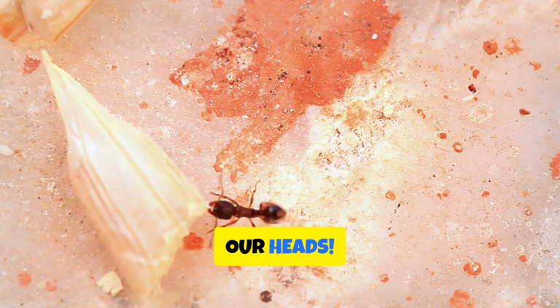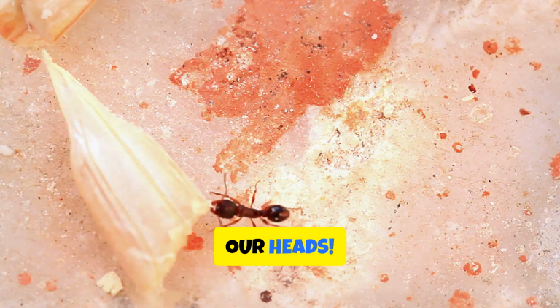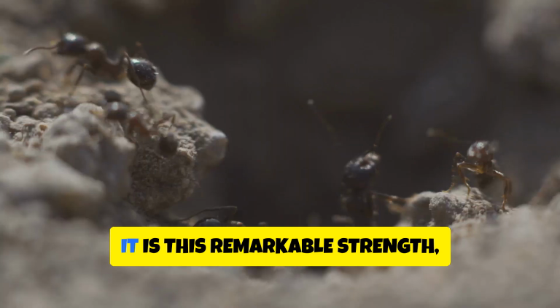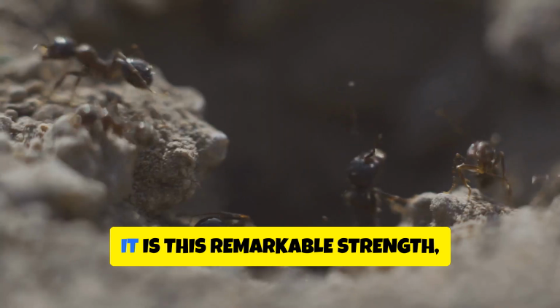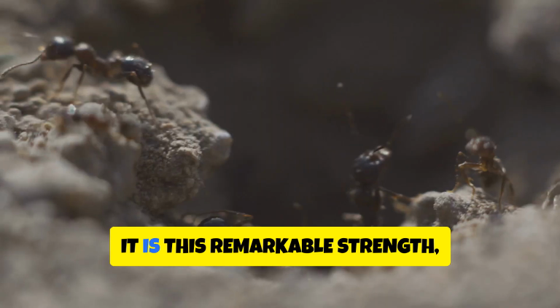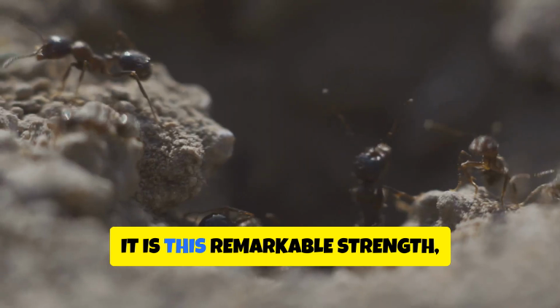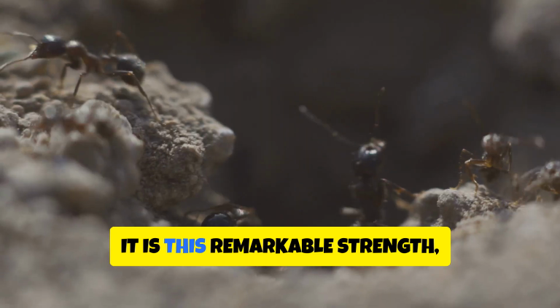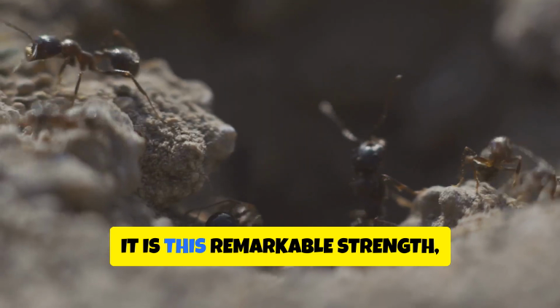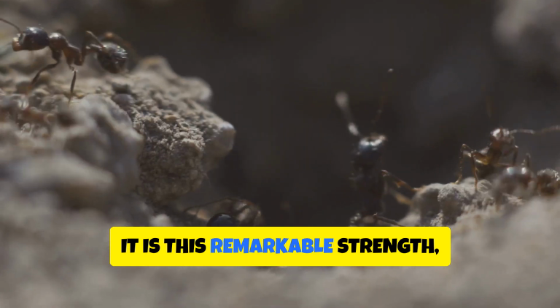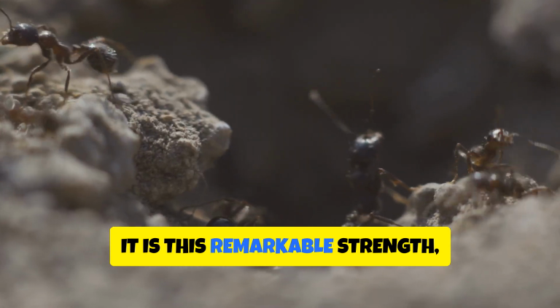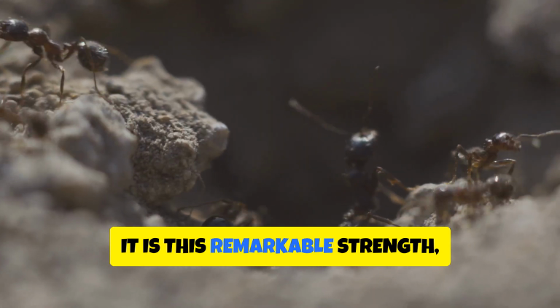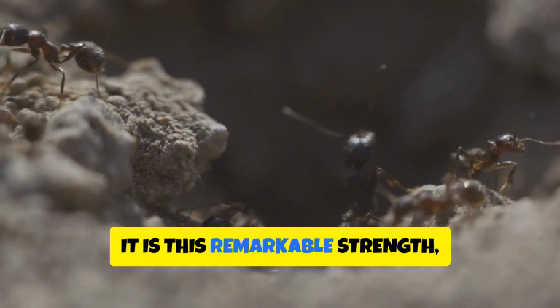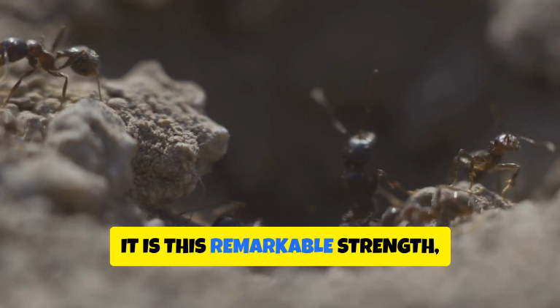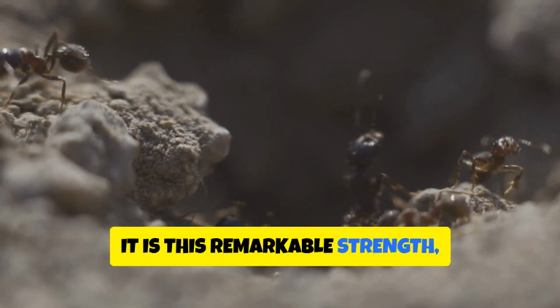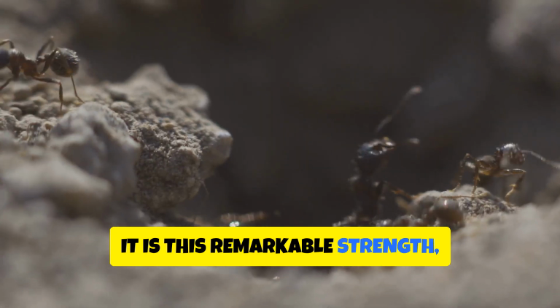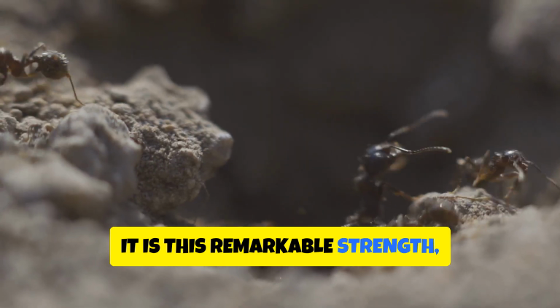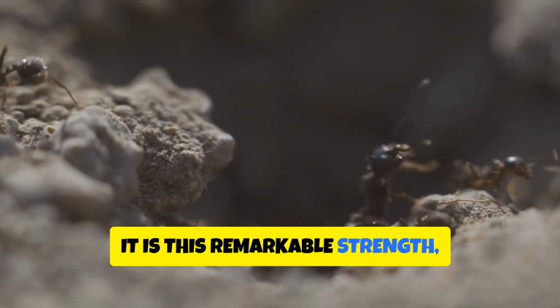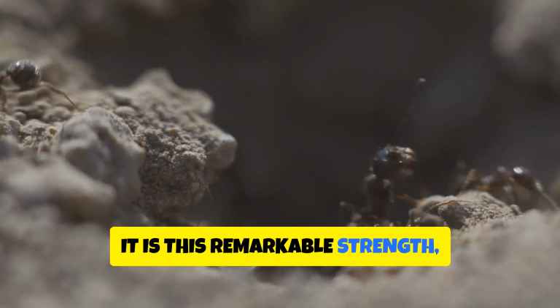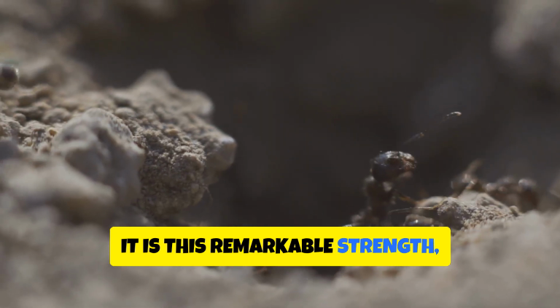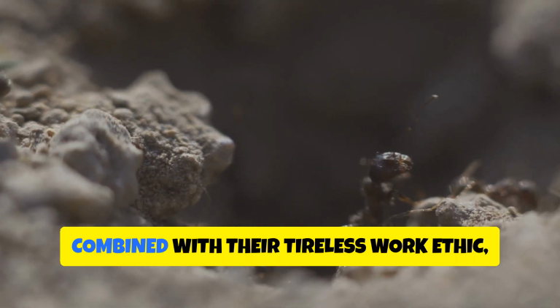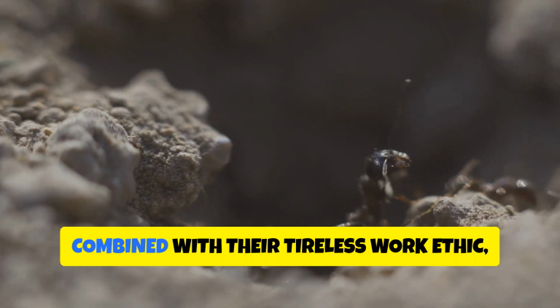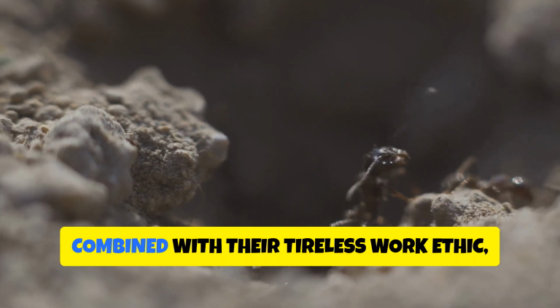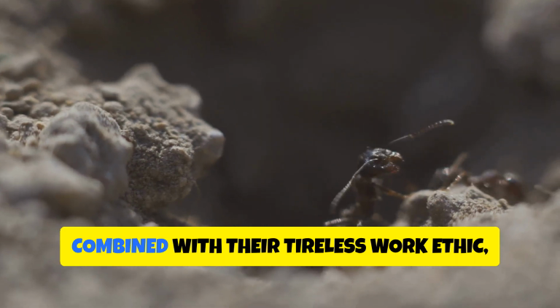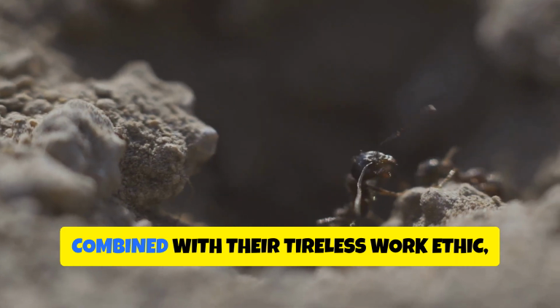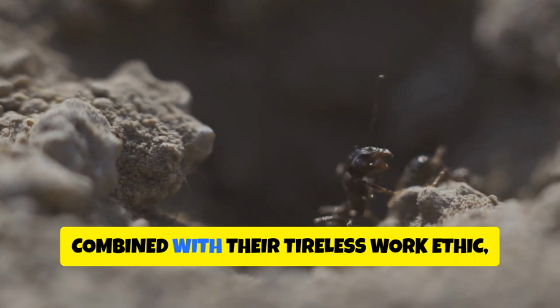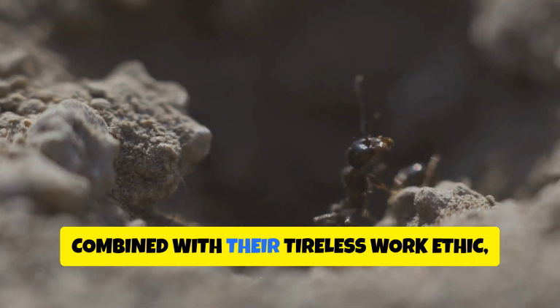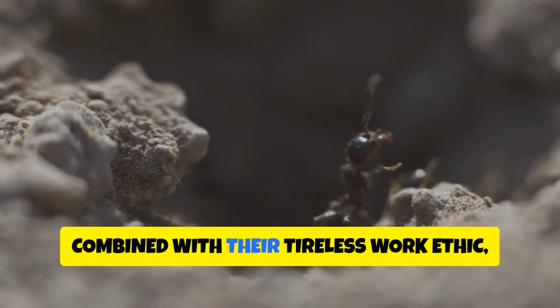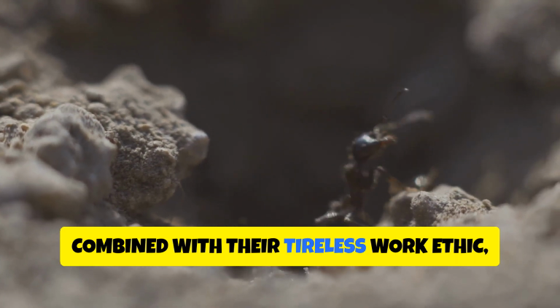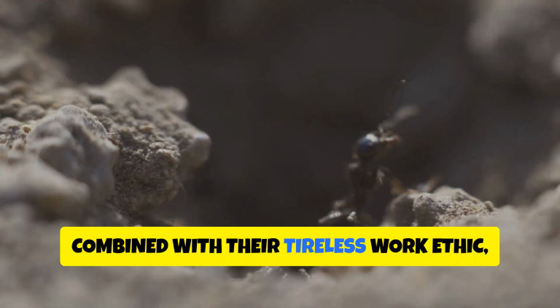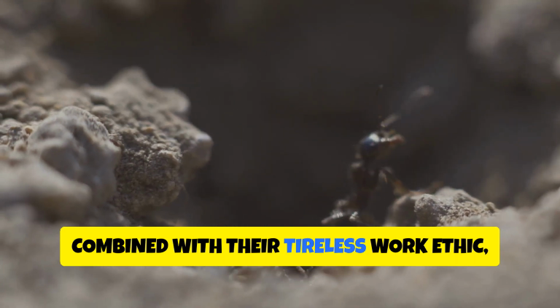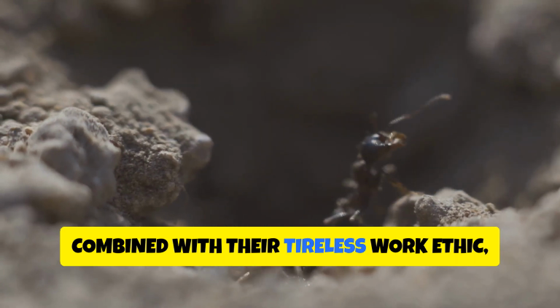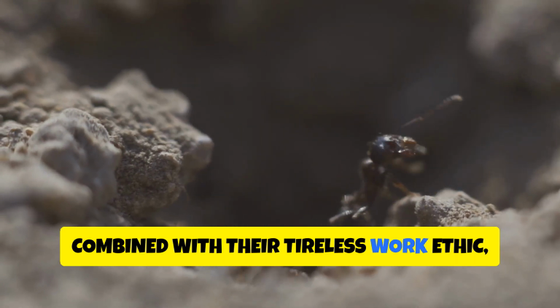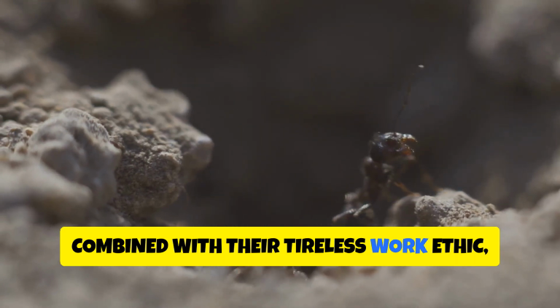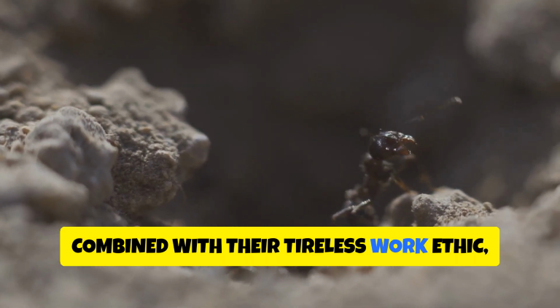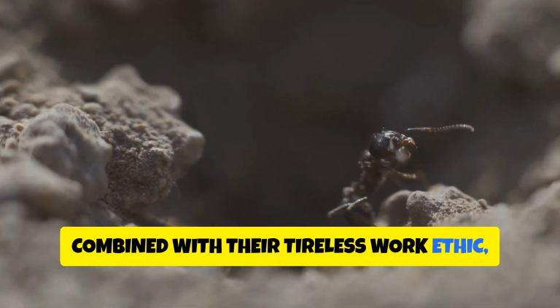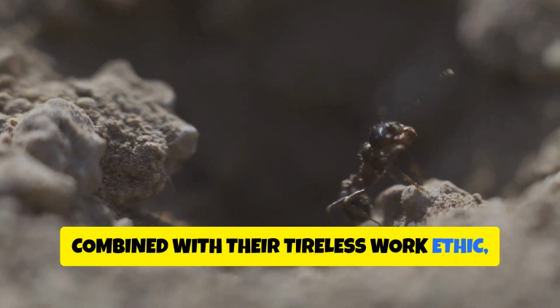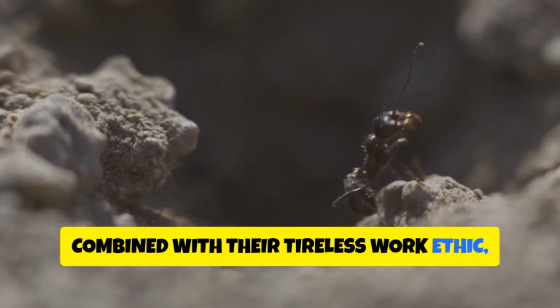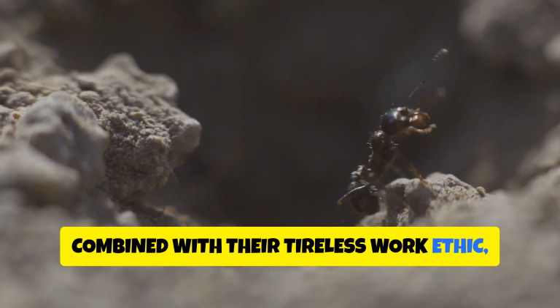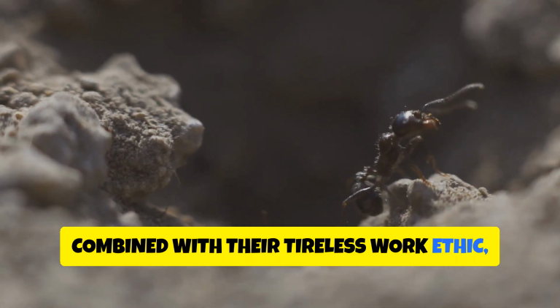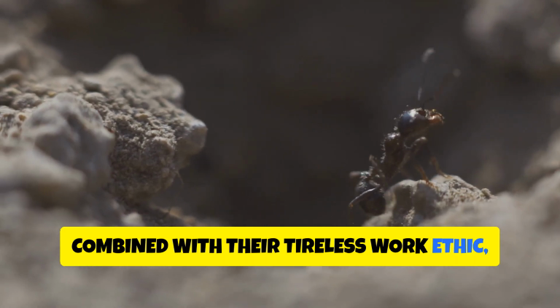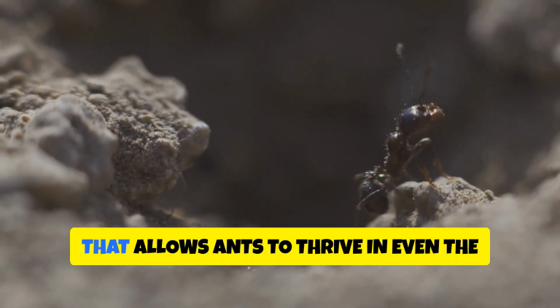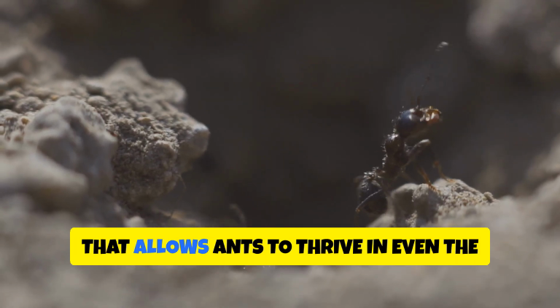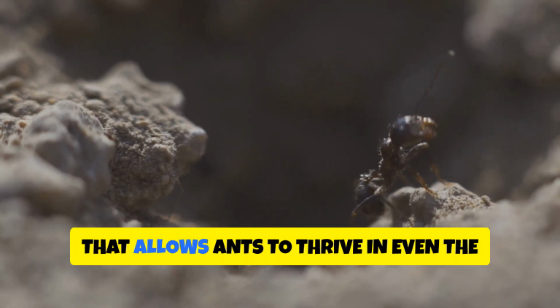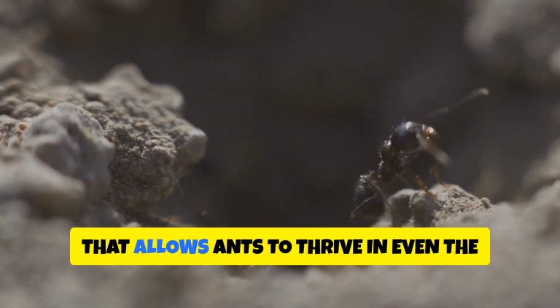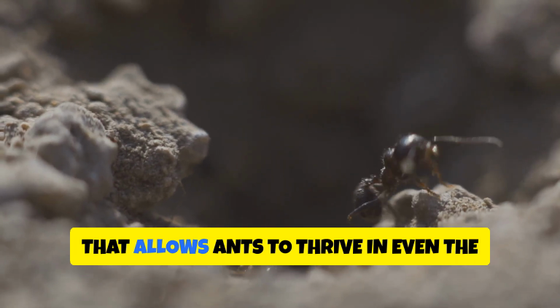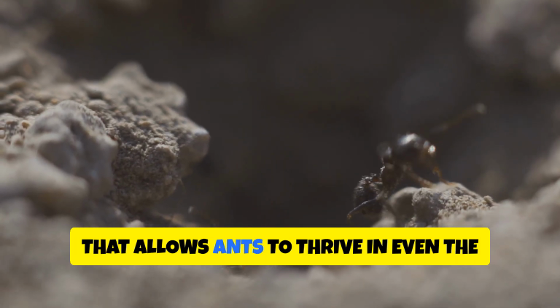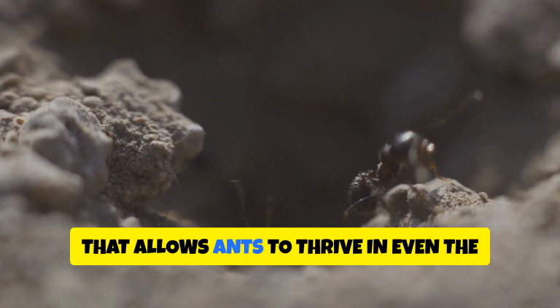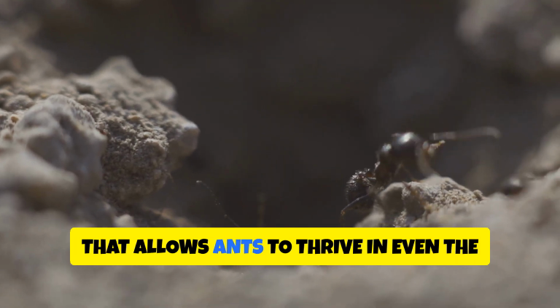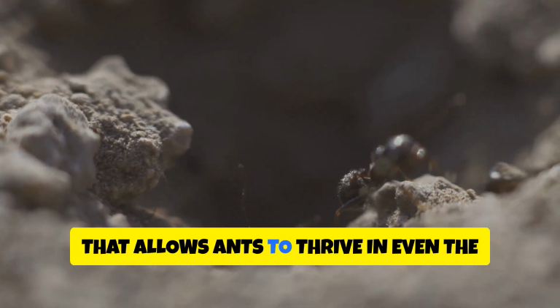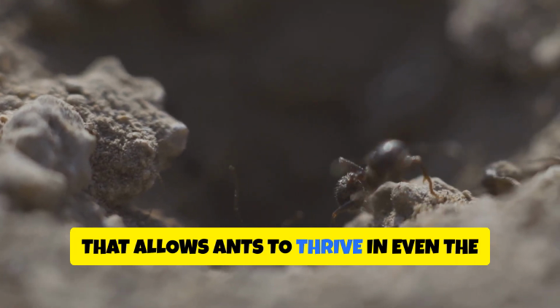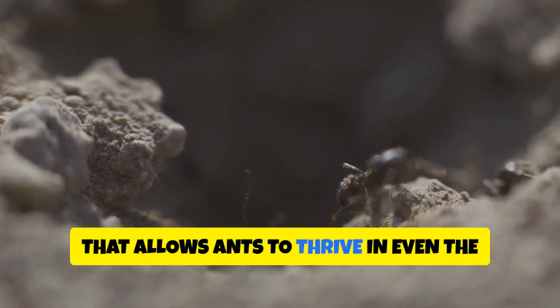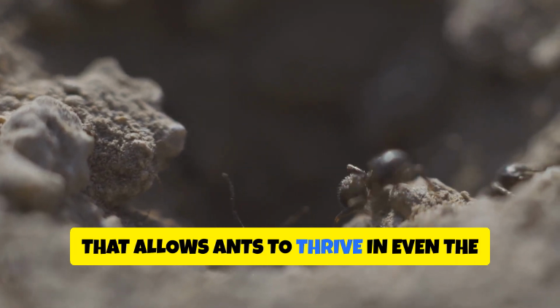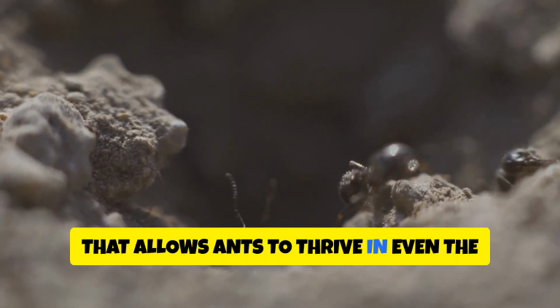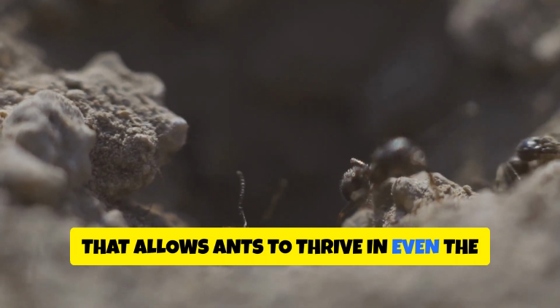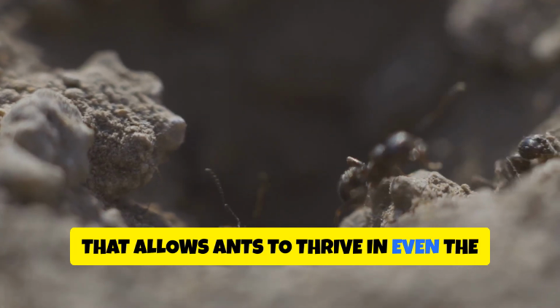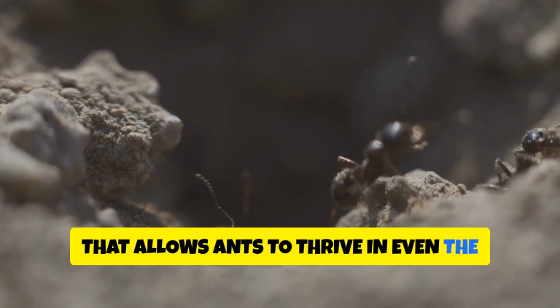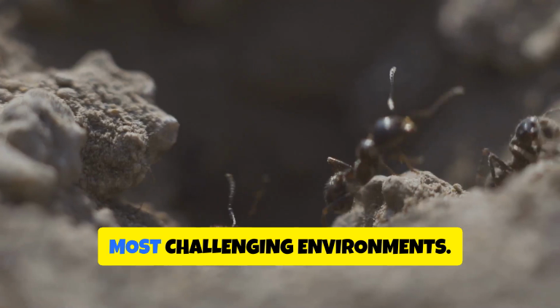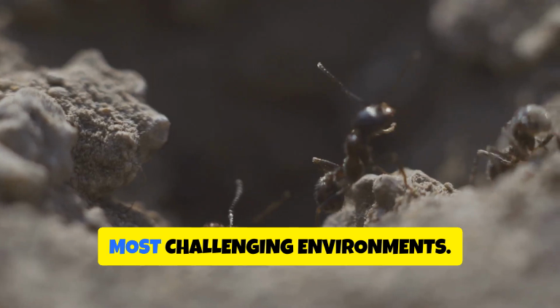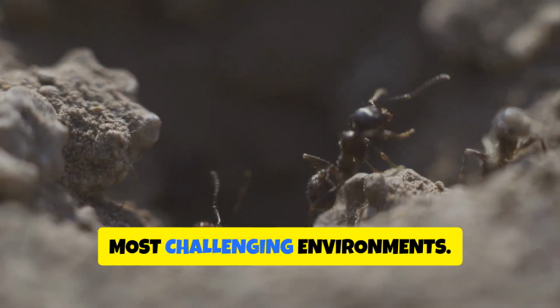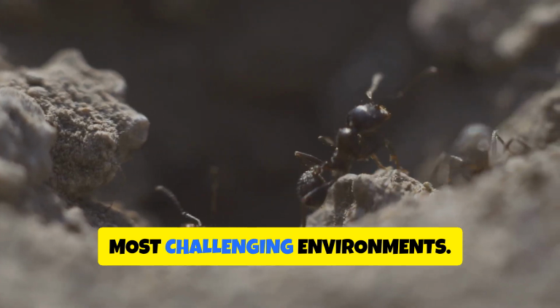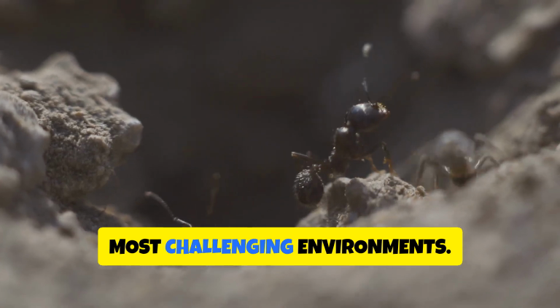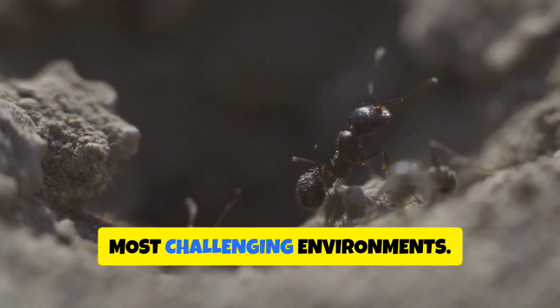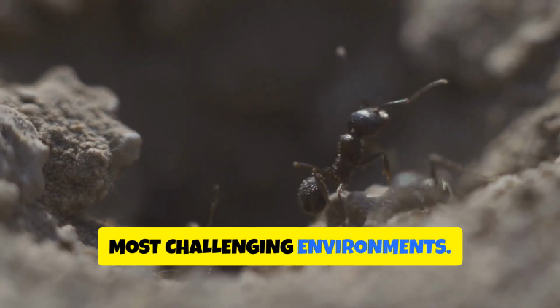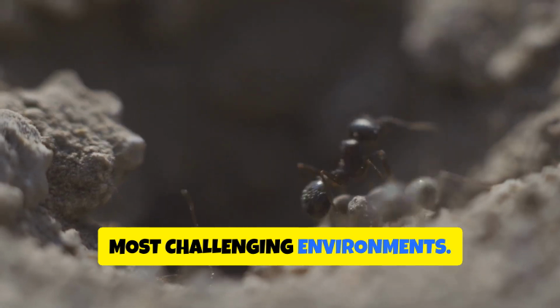It is this remarkable strength, combined with their tireless work ethic, that allows ants to thrive in even the most challenging environments.